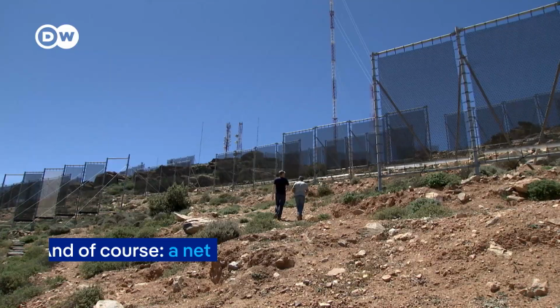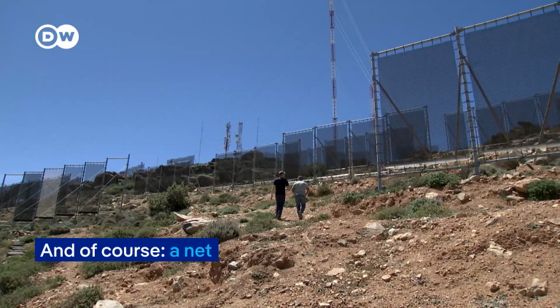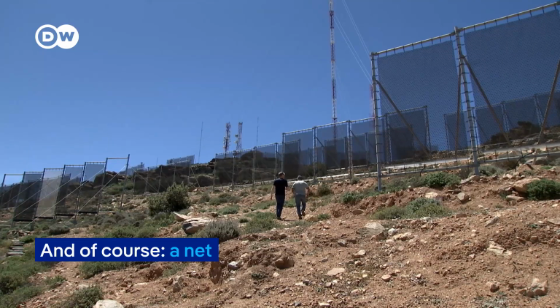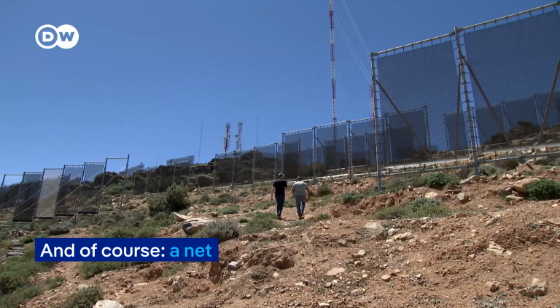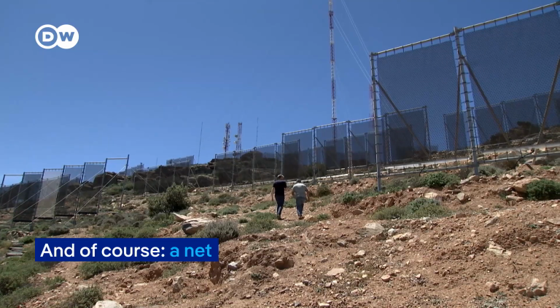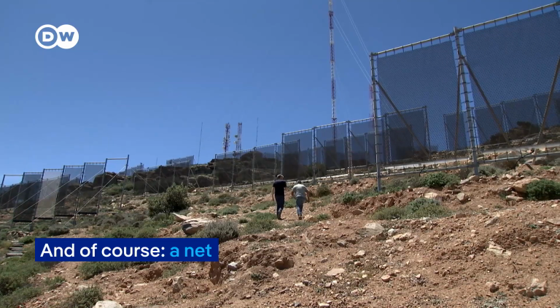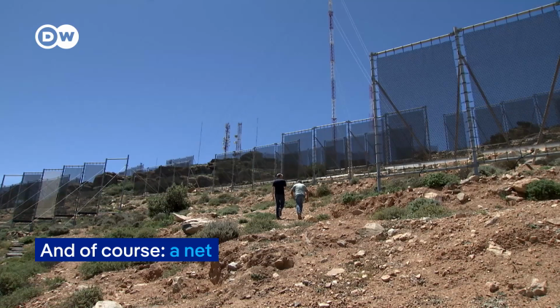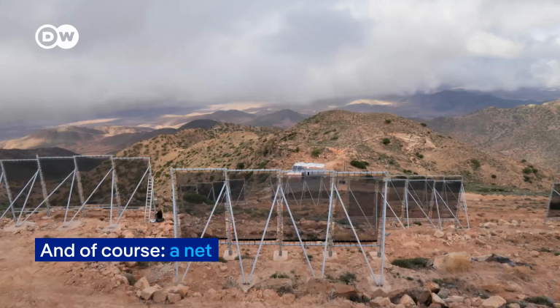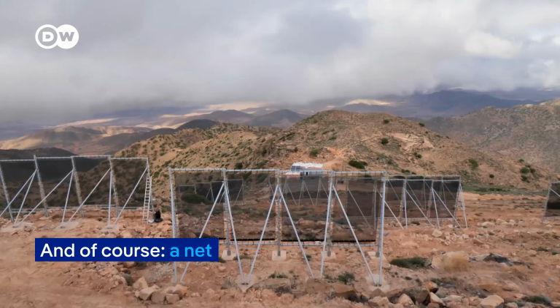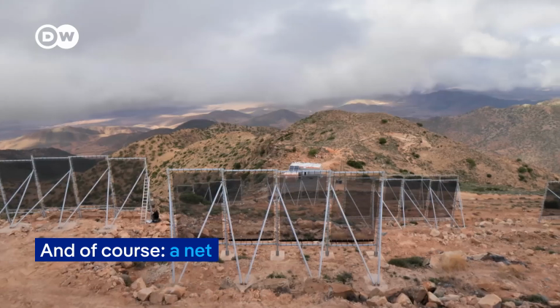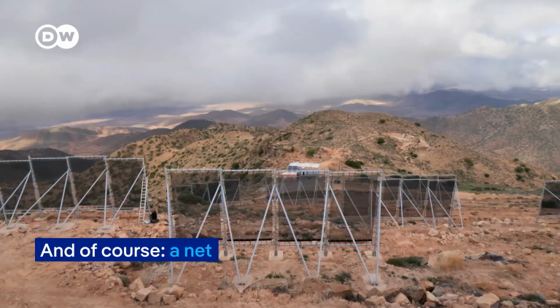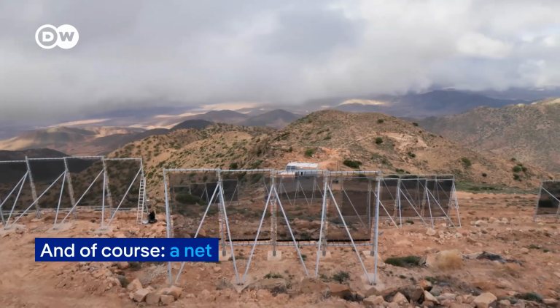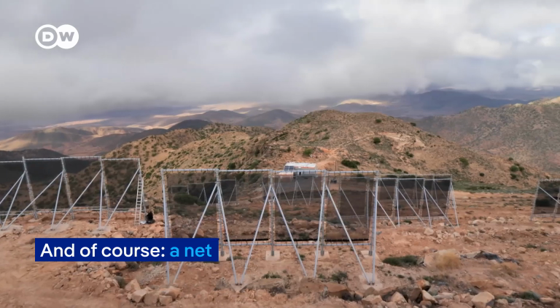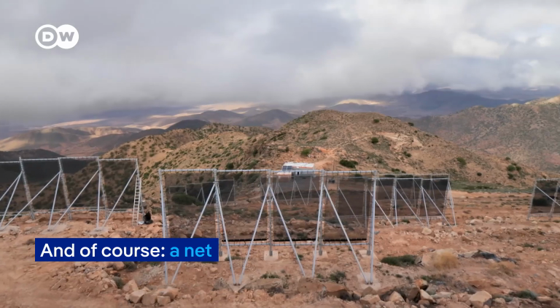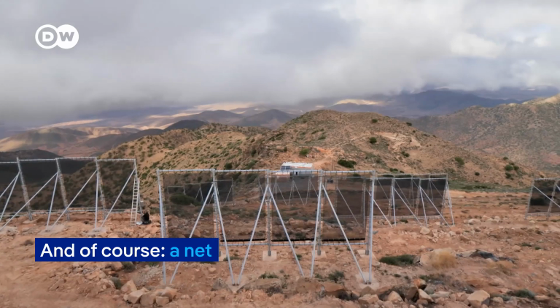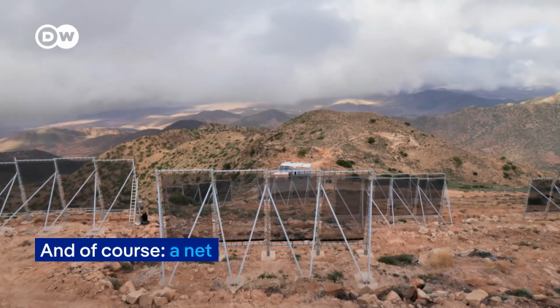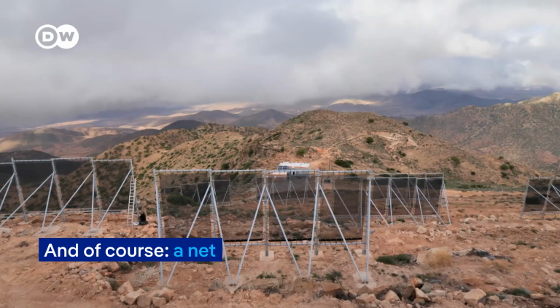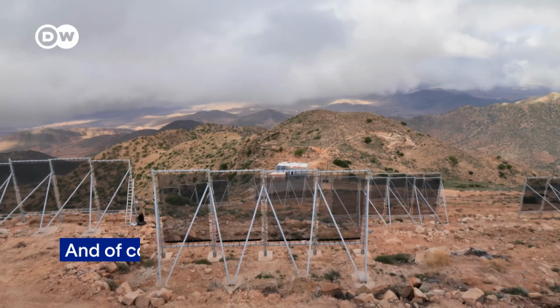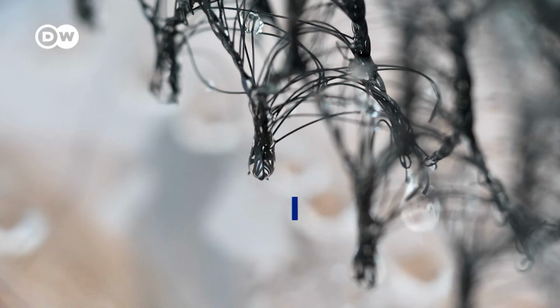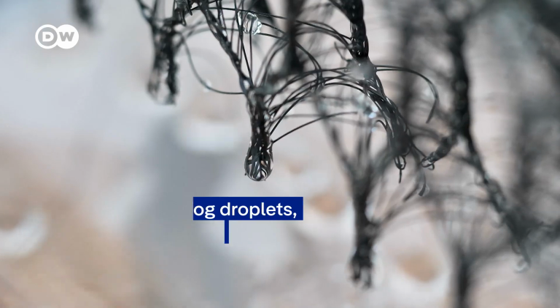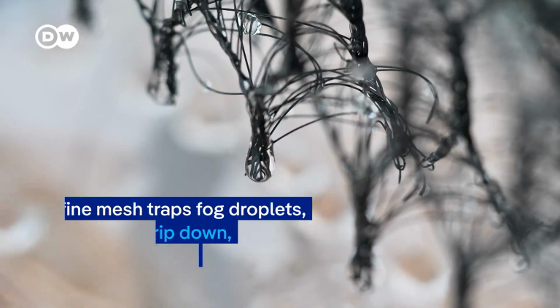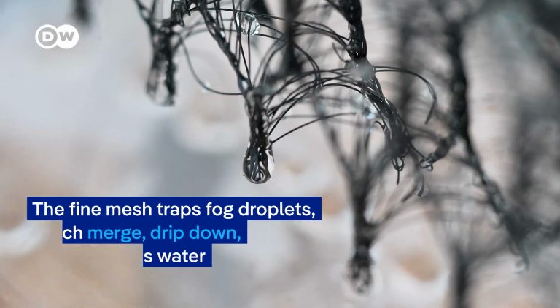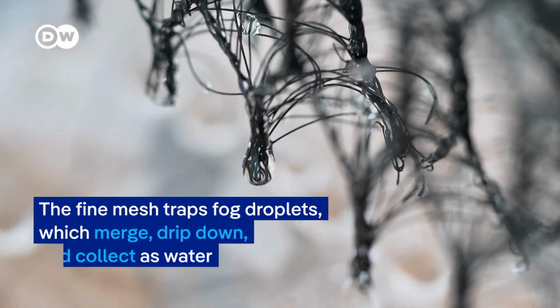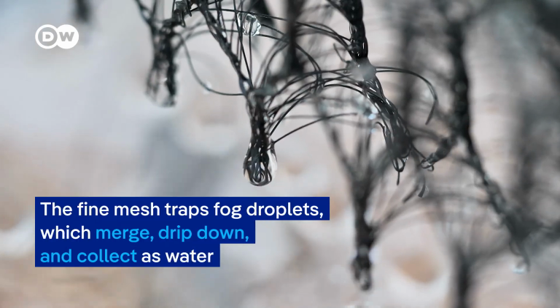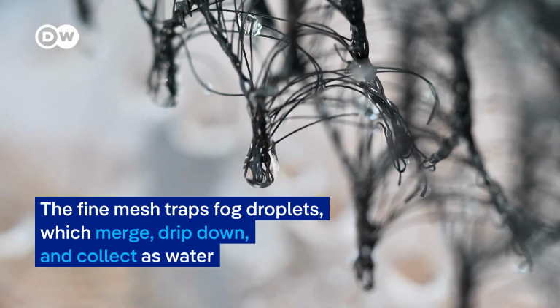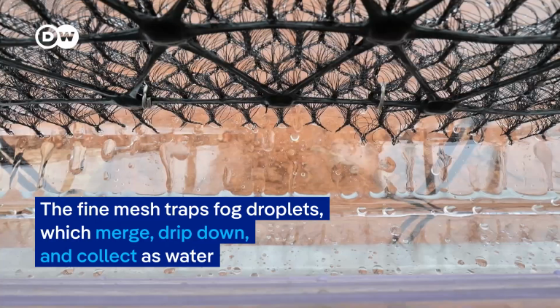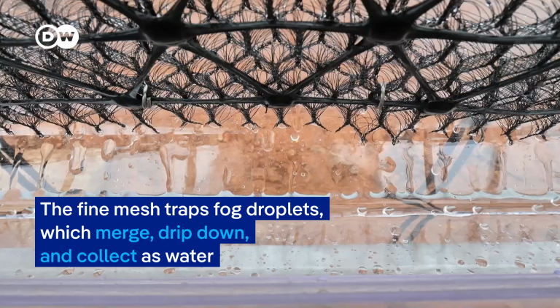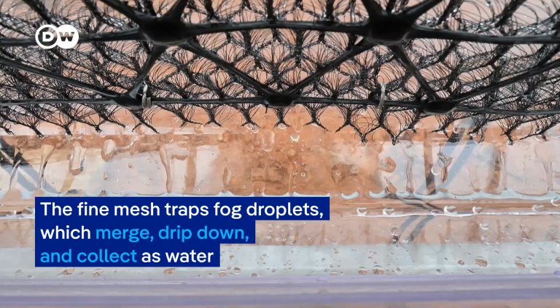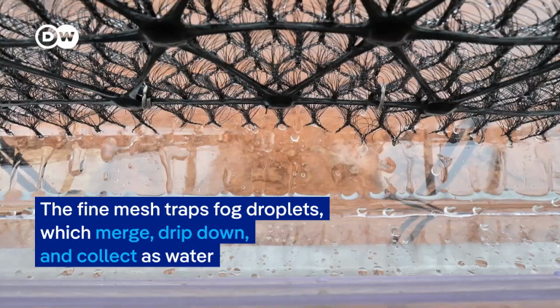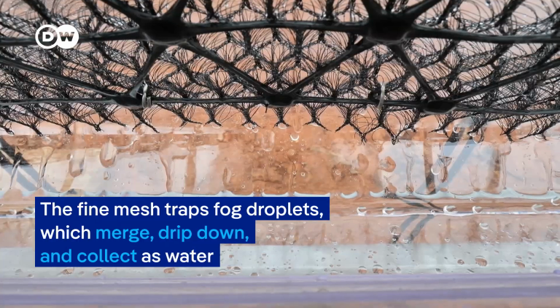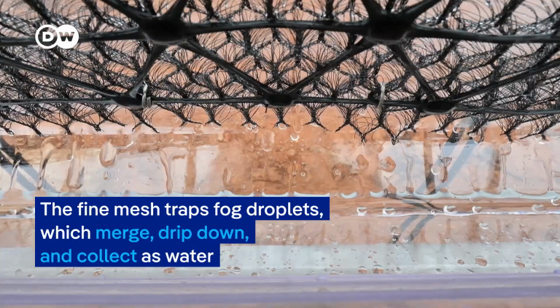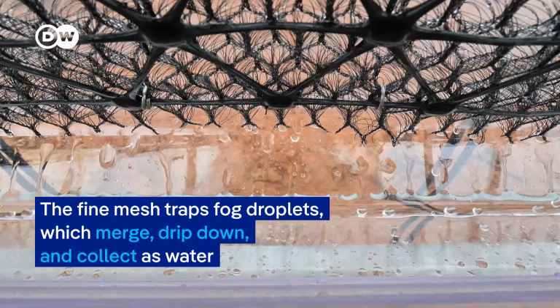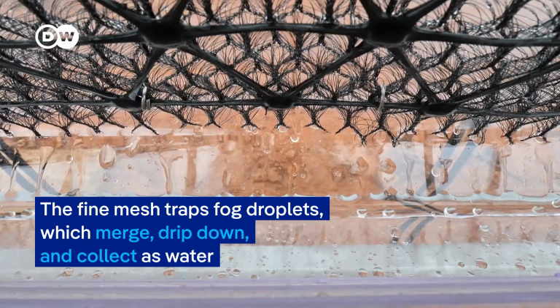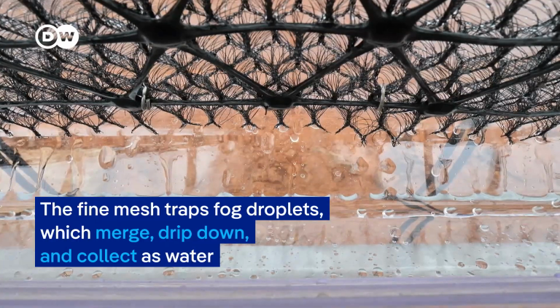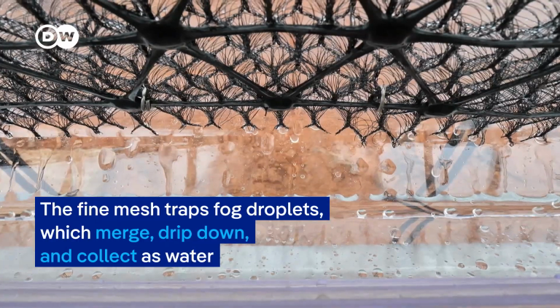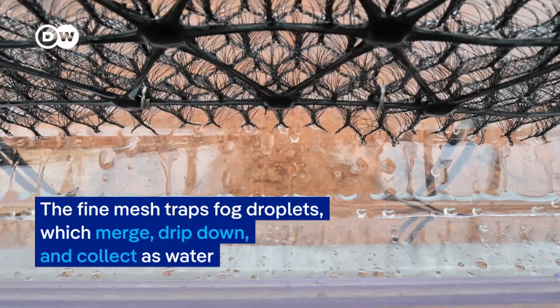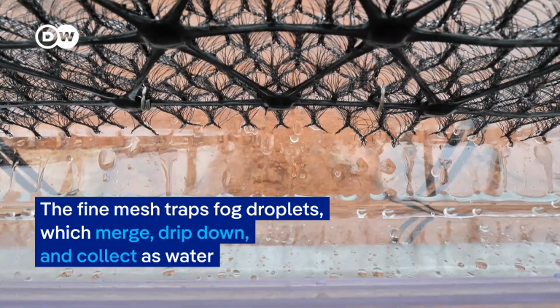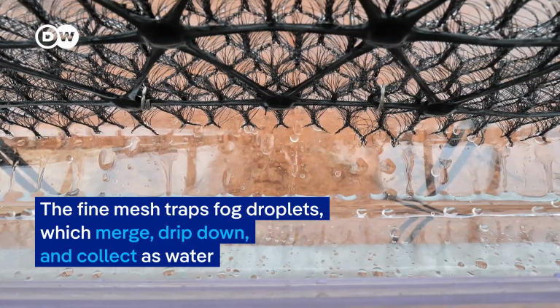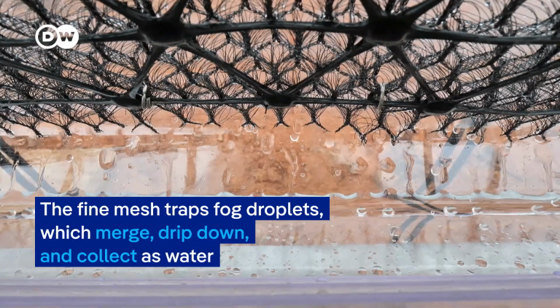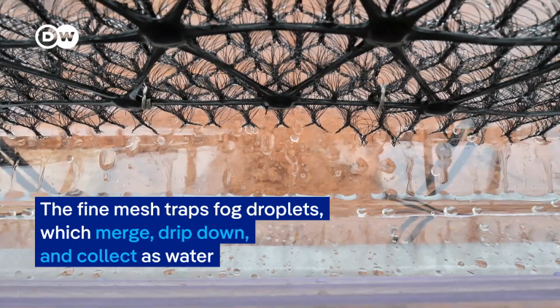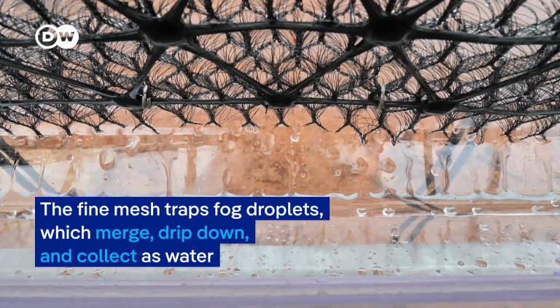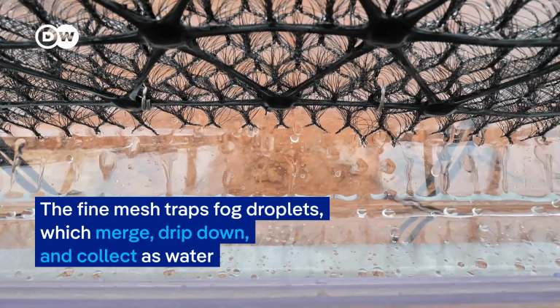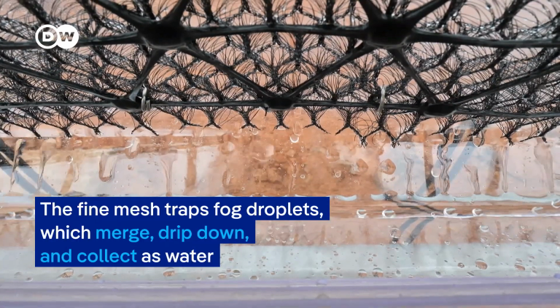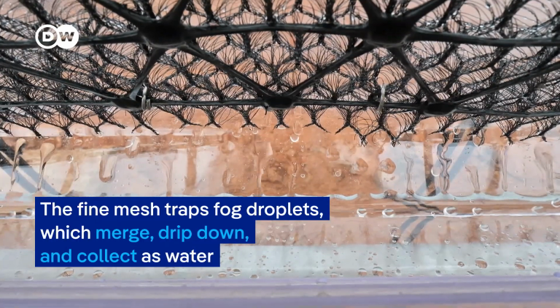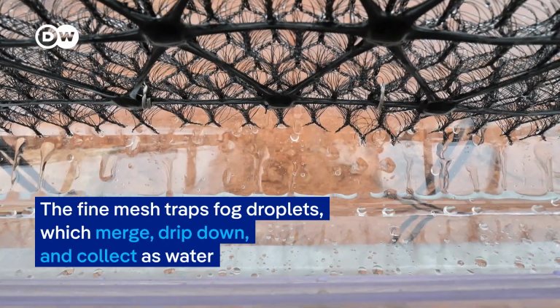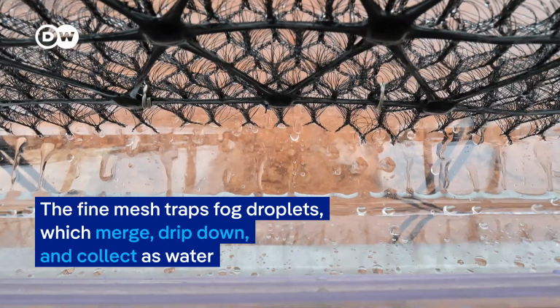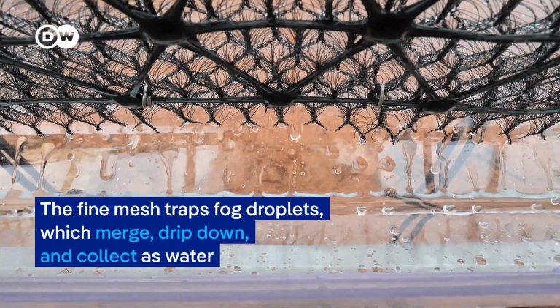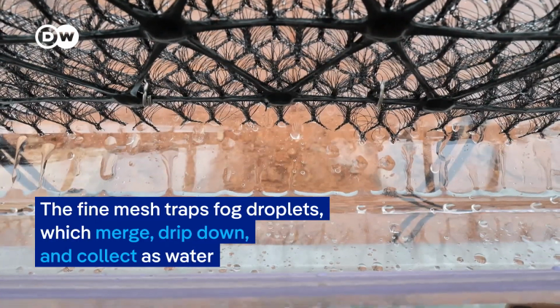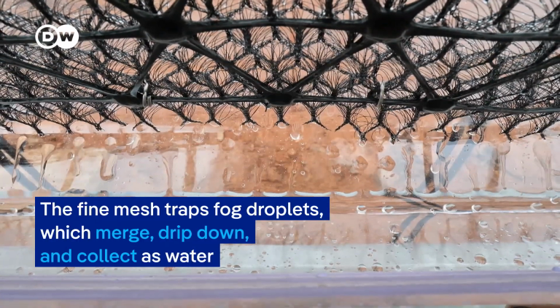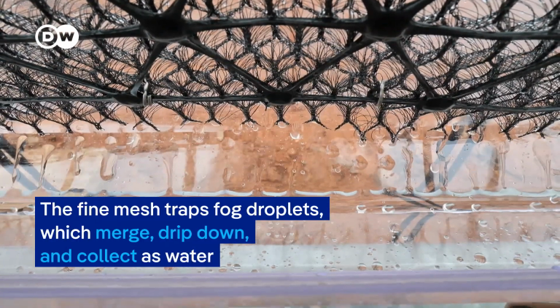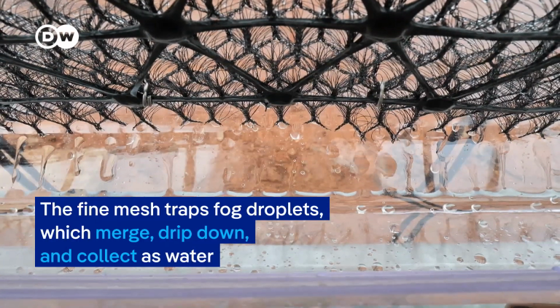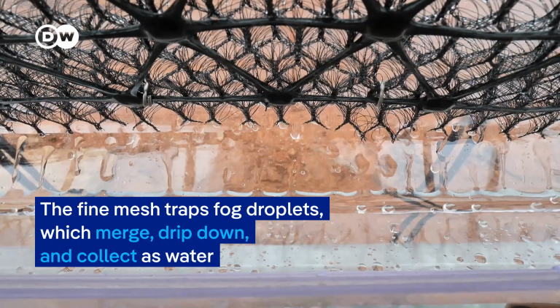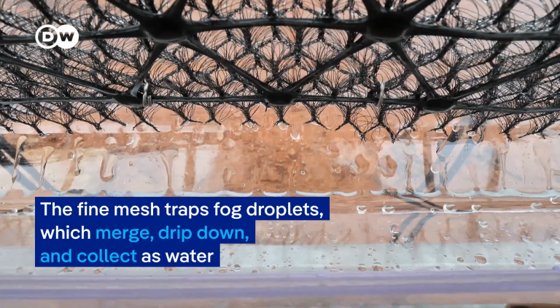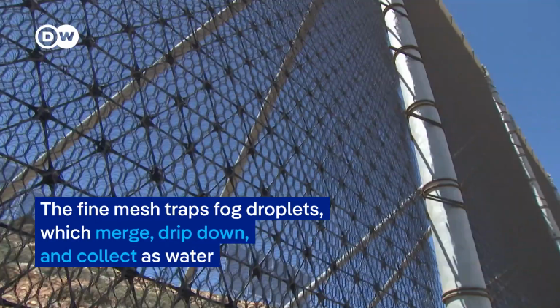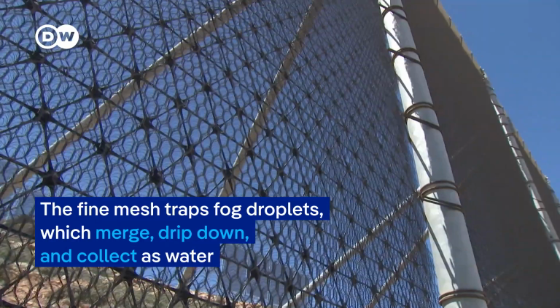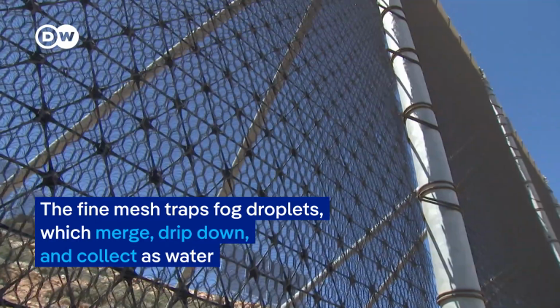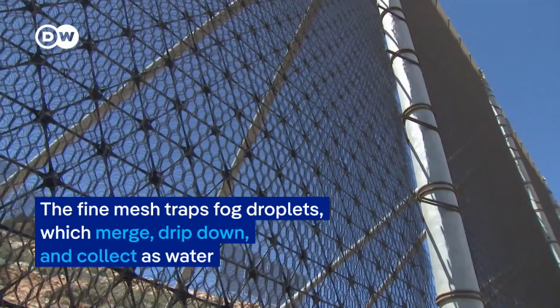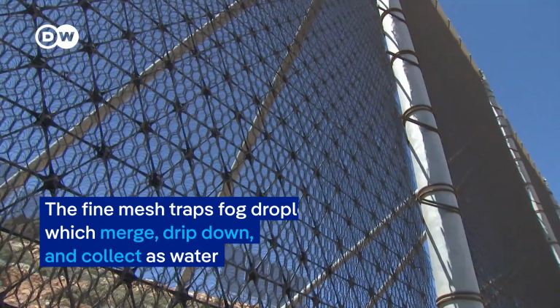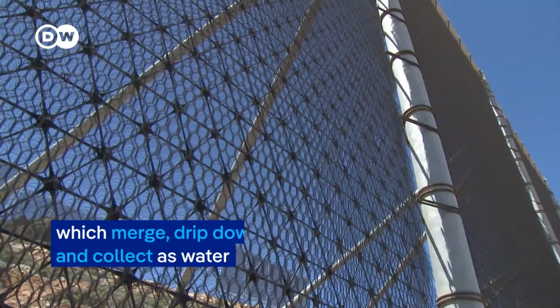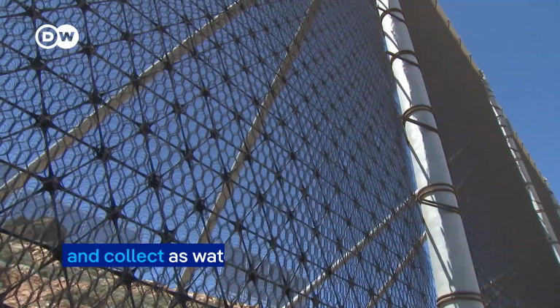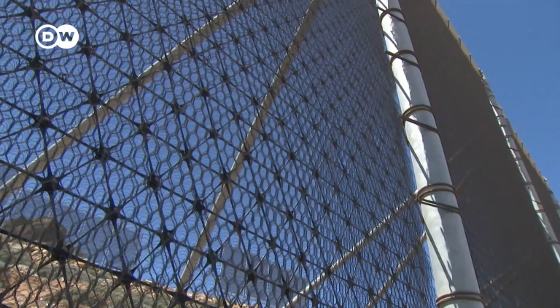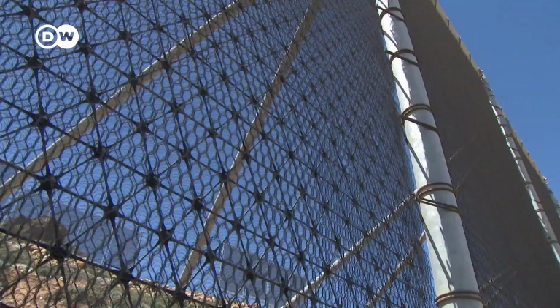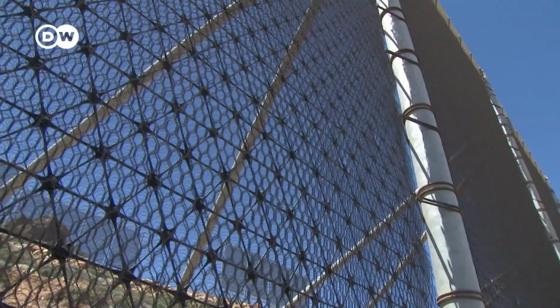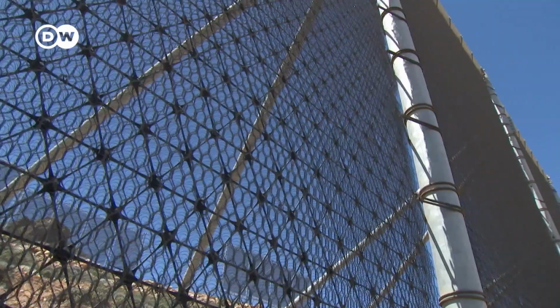And of course, a net. The fine mesh traps fog droplets which merge, drip down, and collect as water.